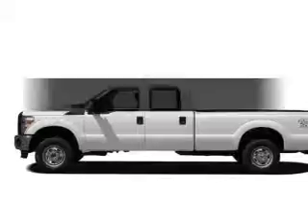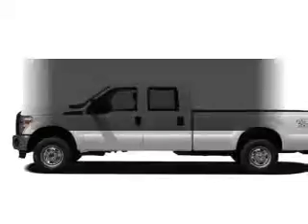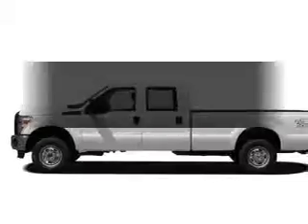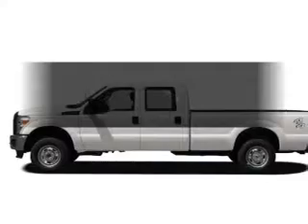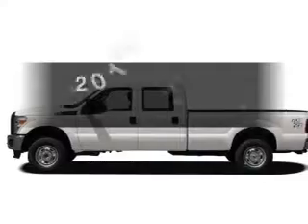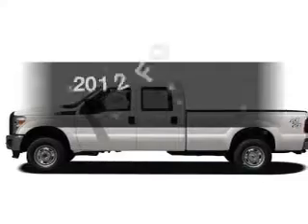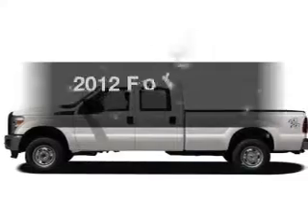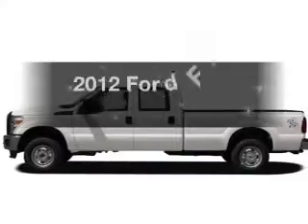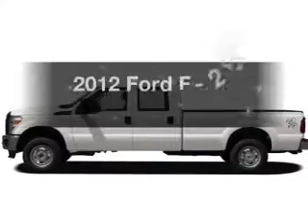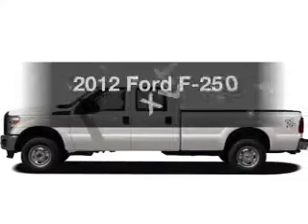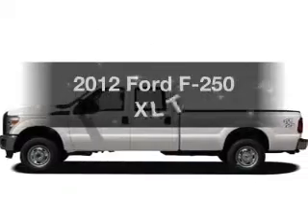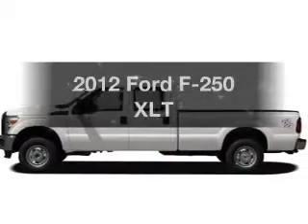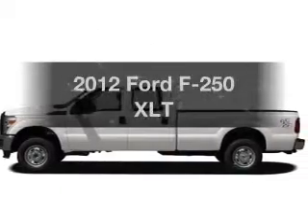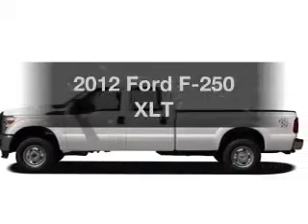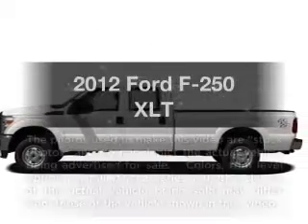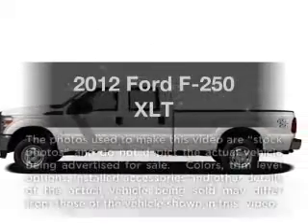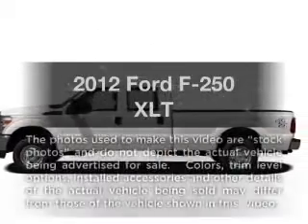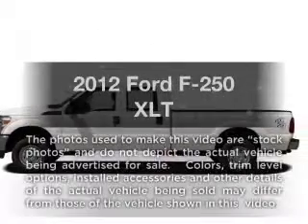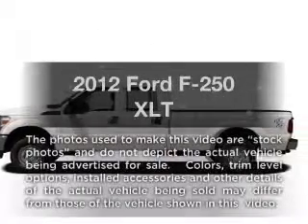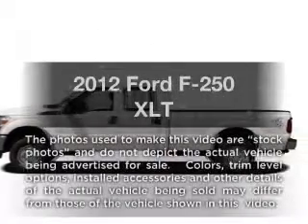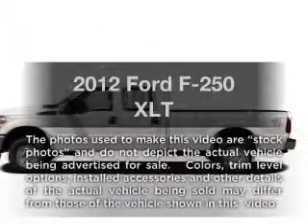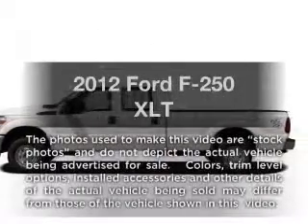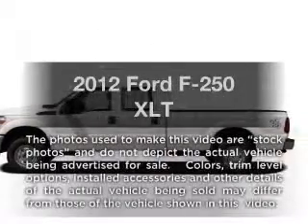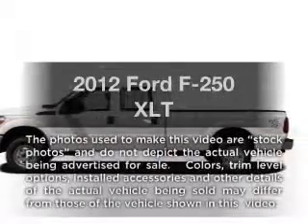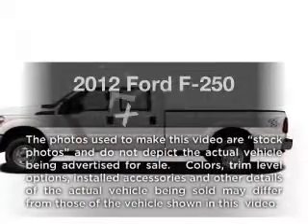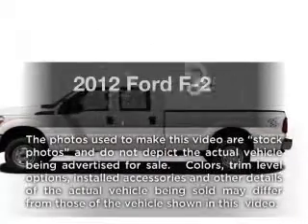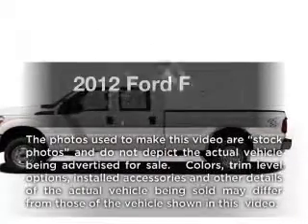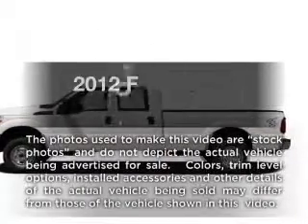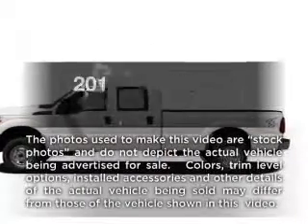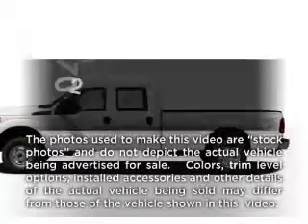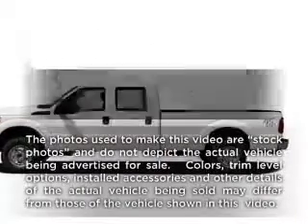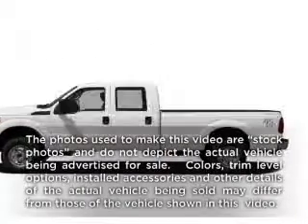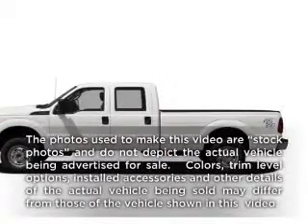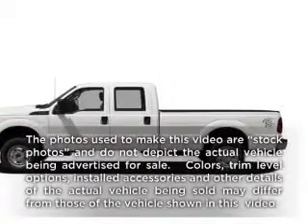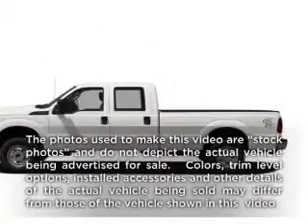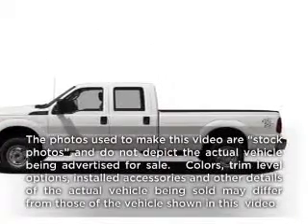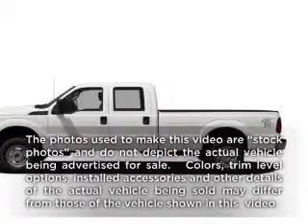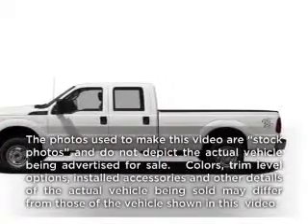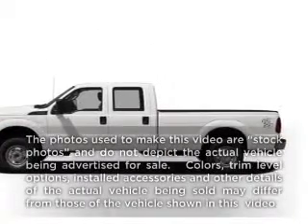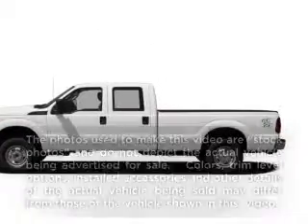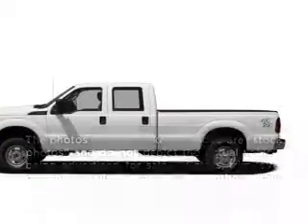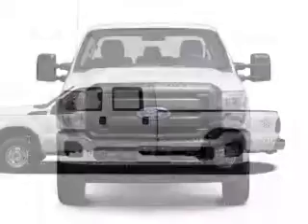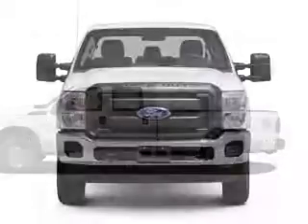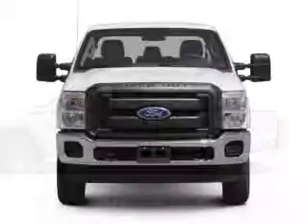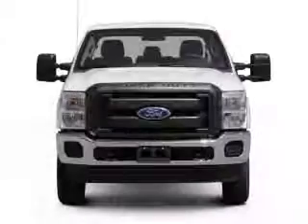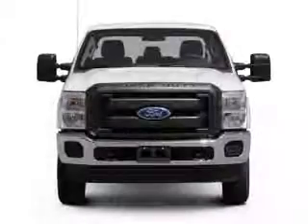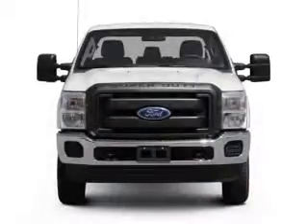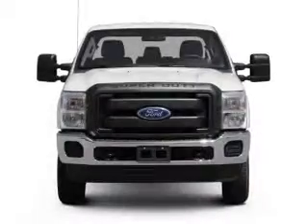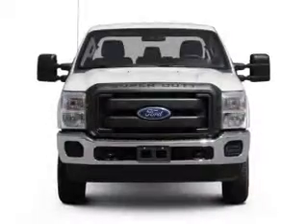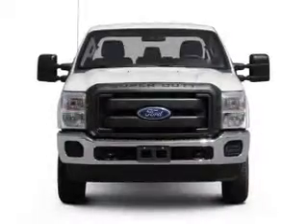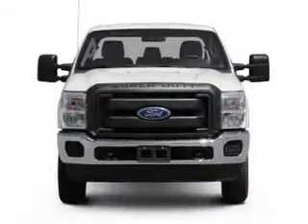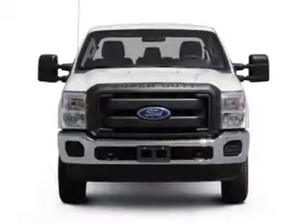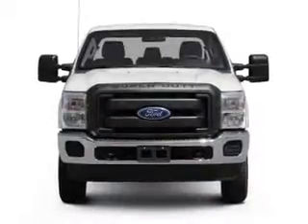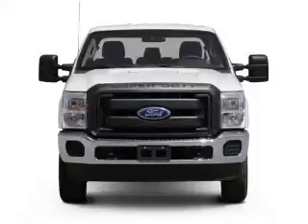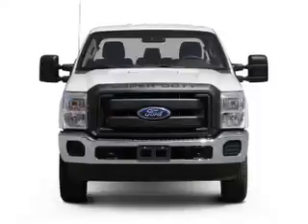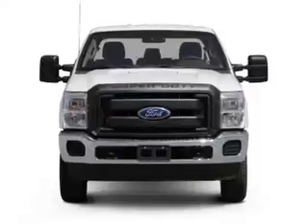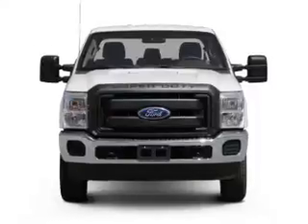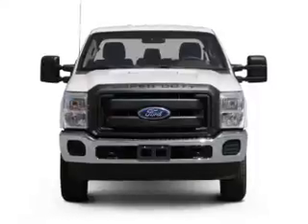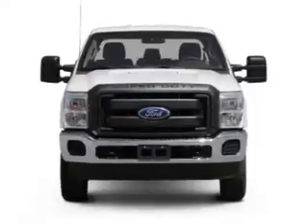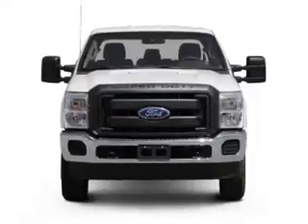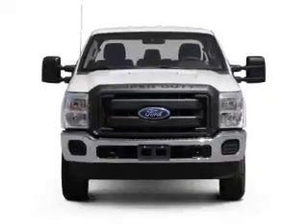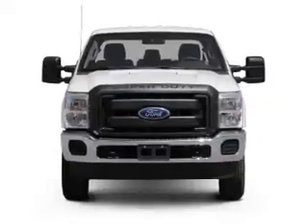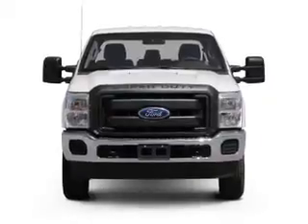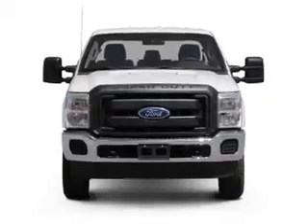Check out this 2012 Ford F-250. Everything you need under one roof with this great vehicle.